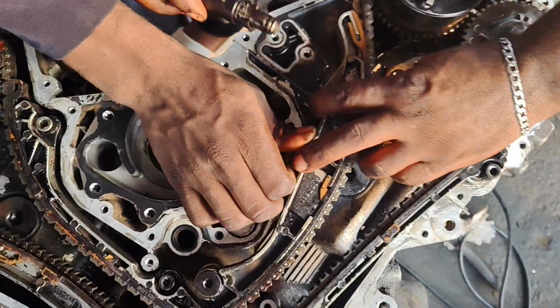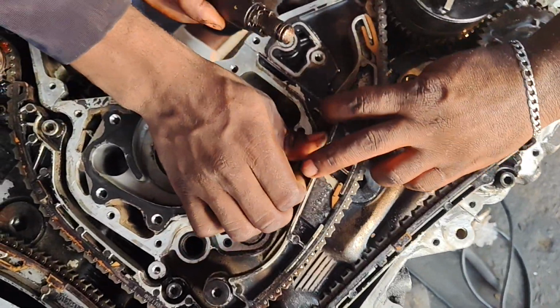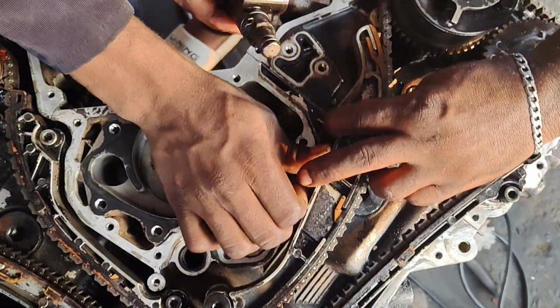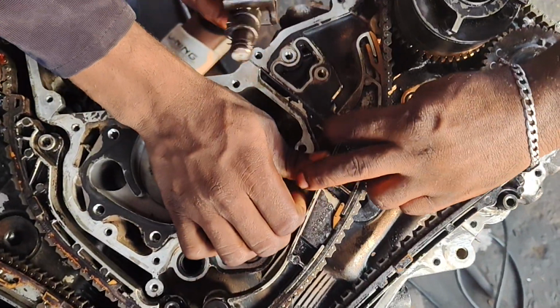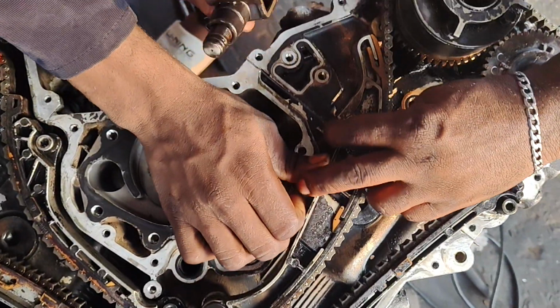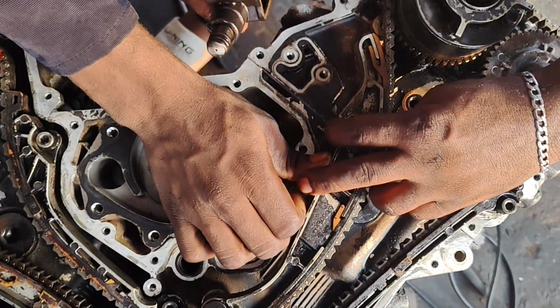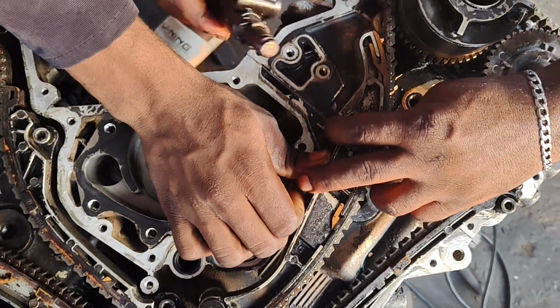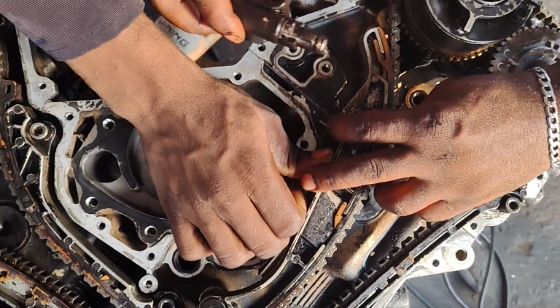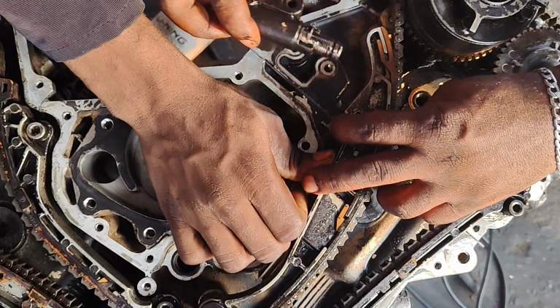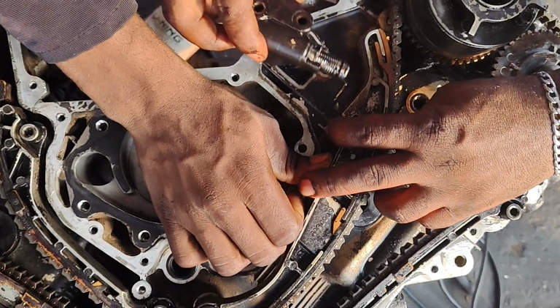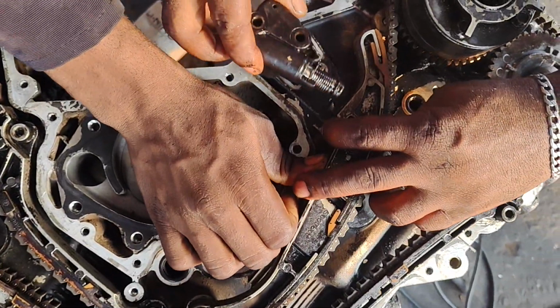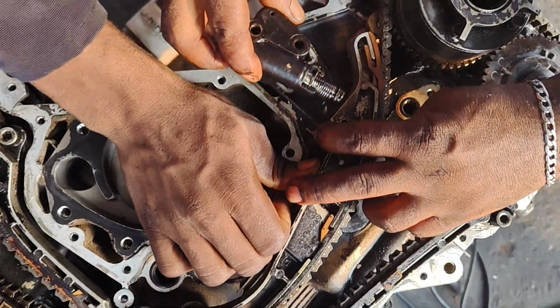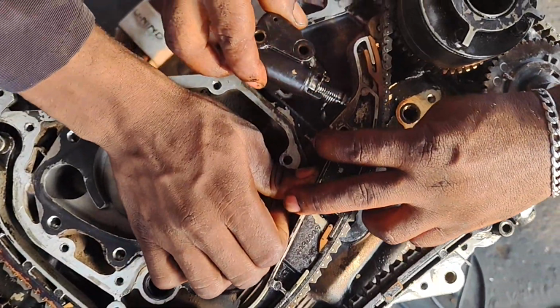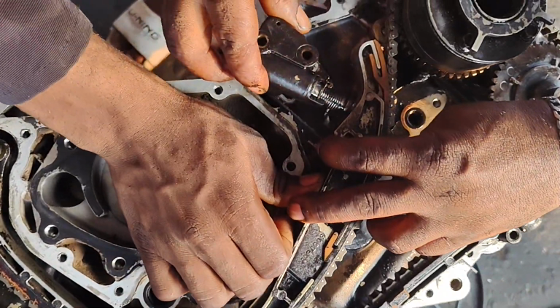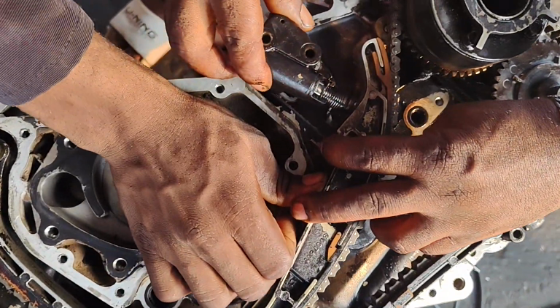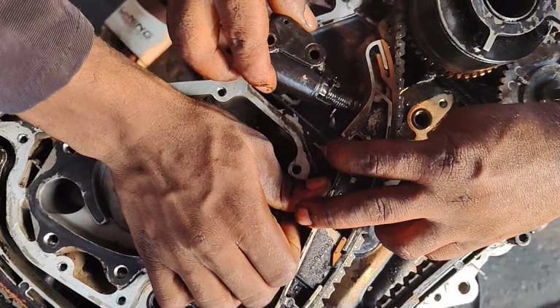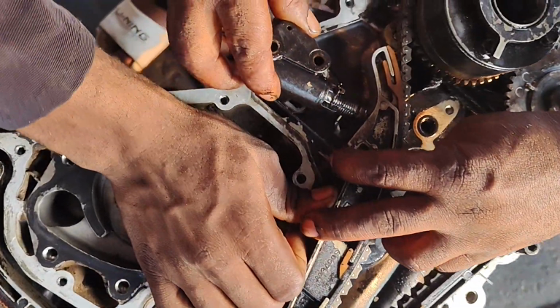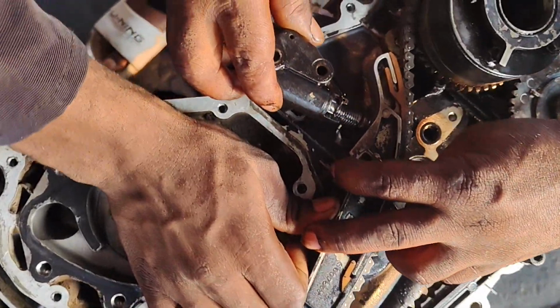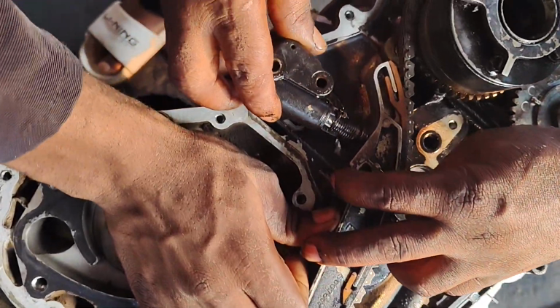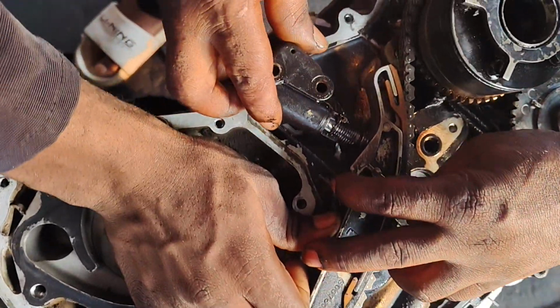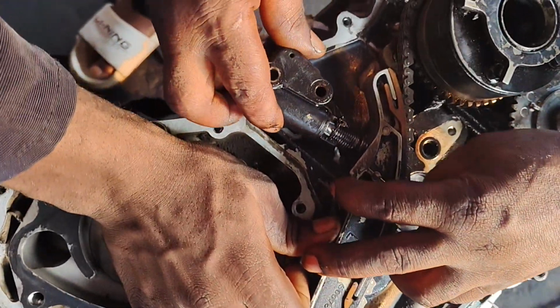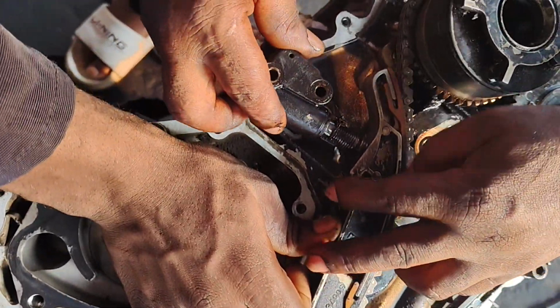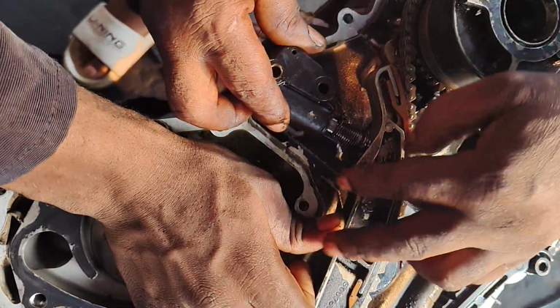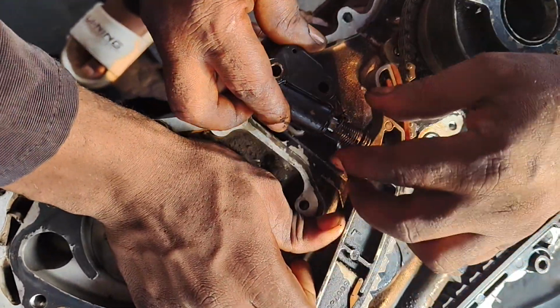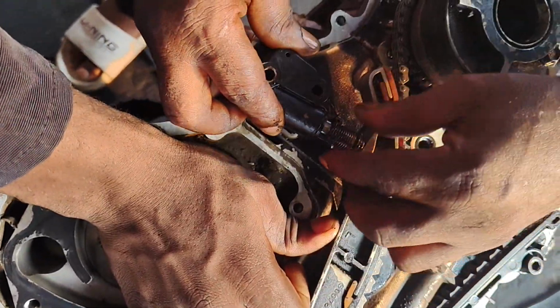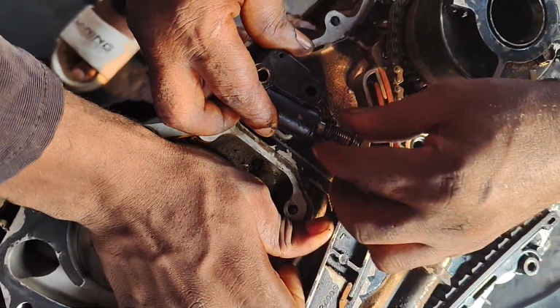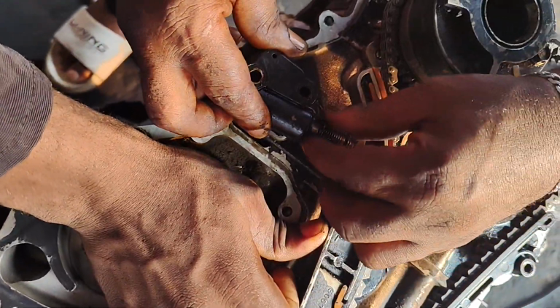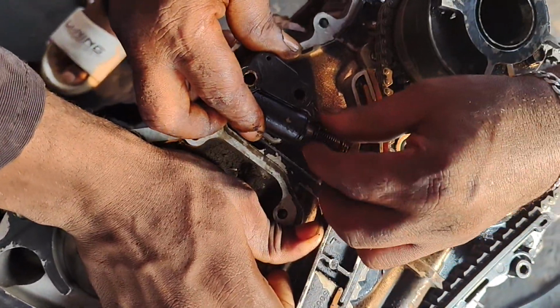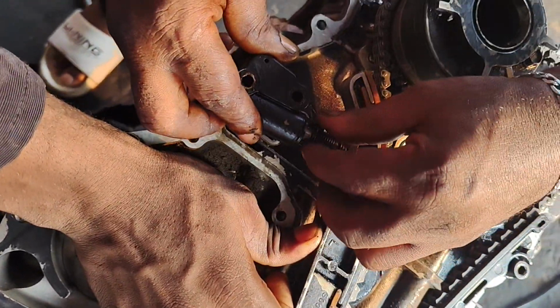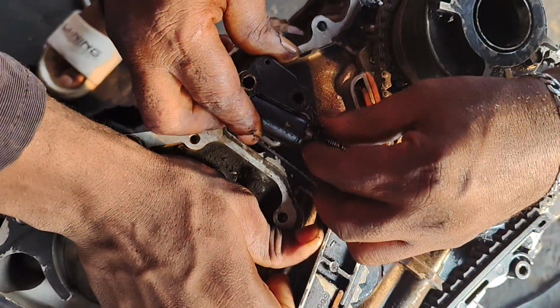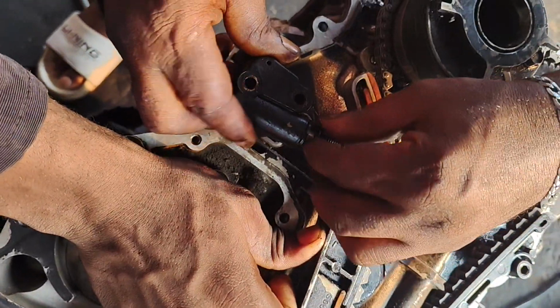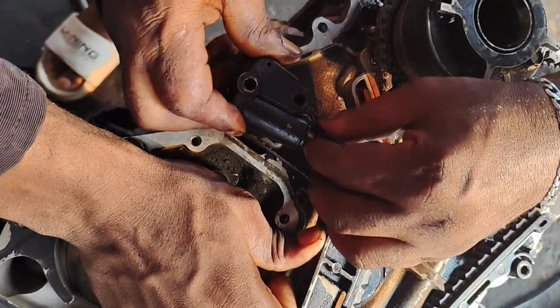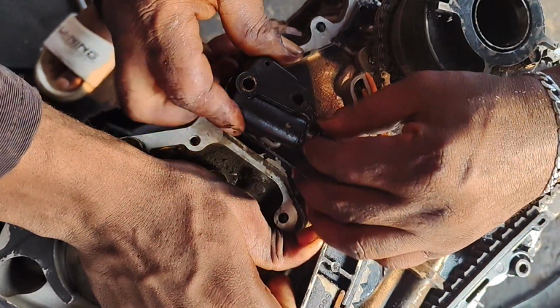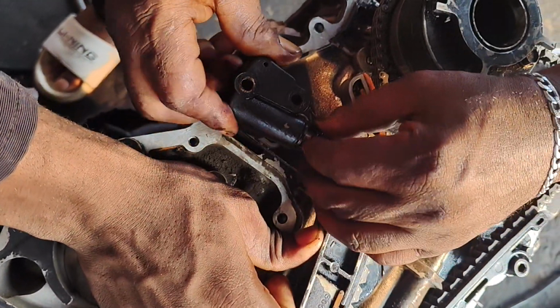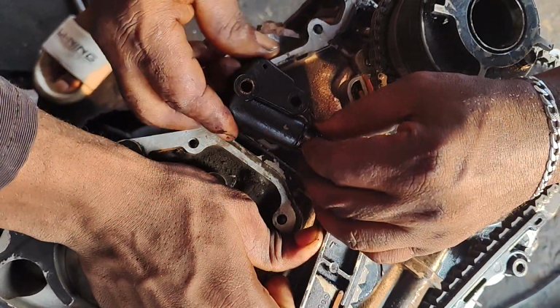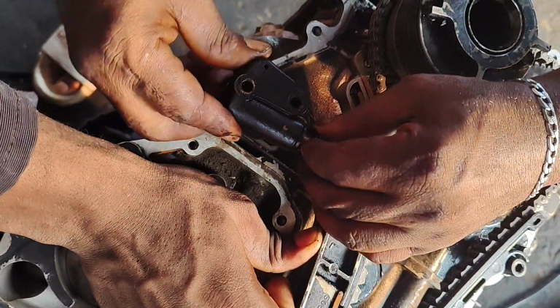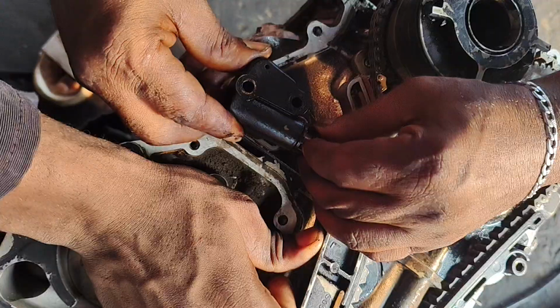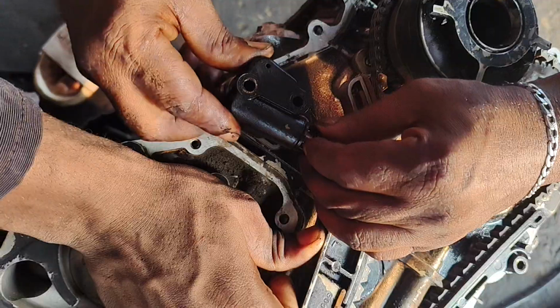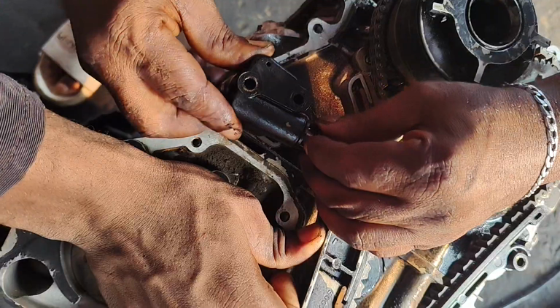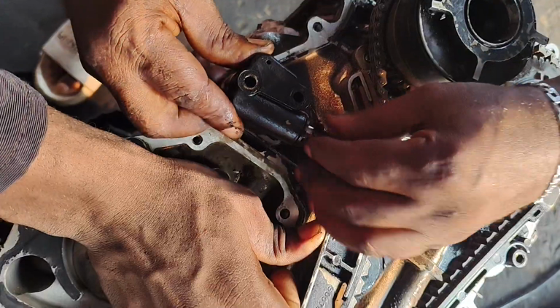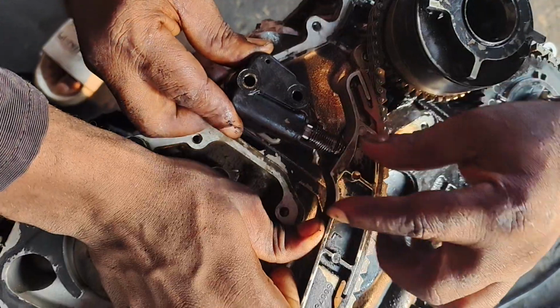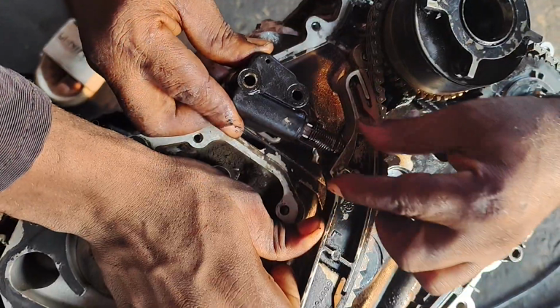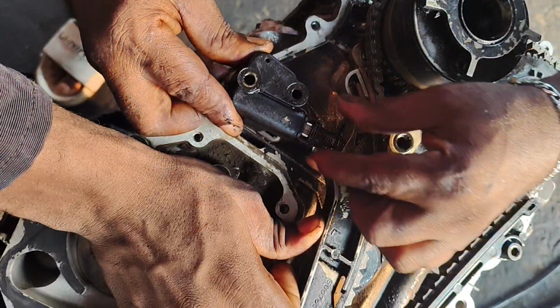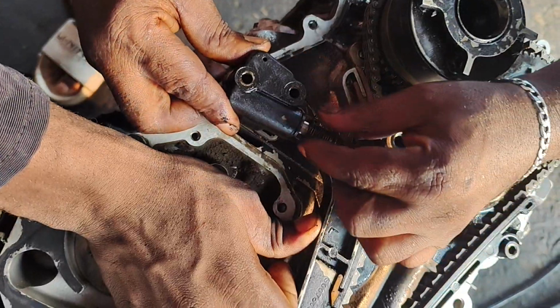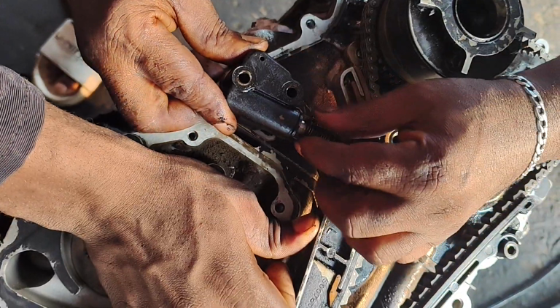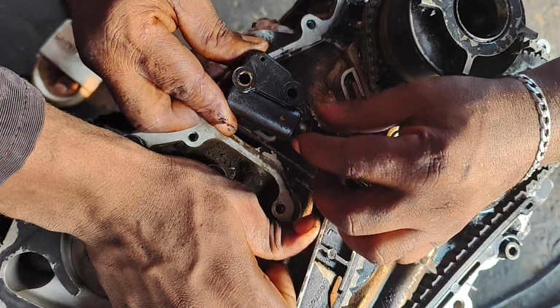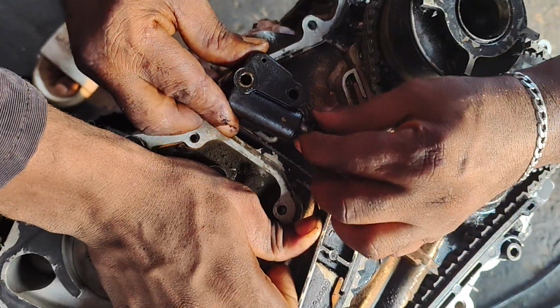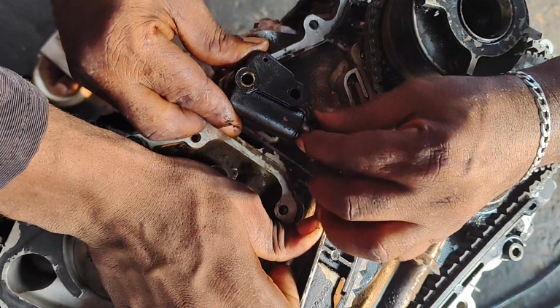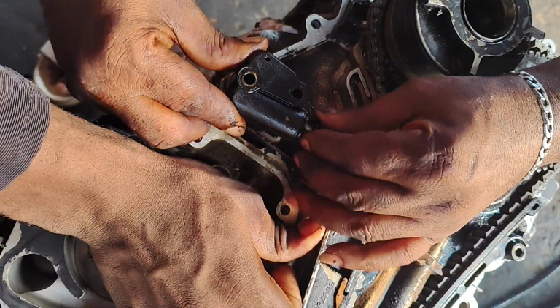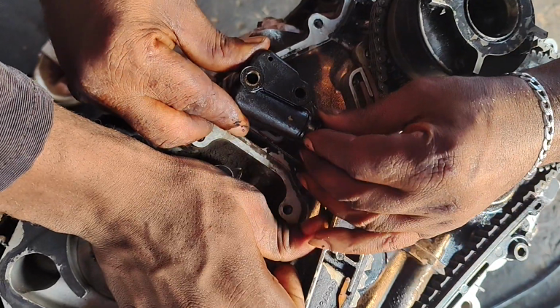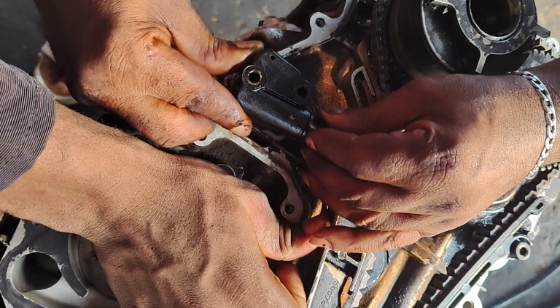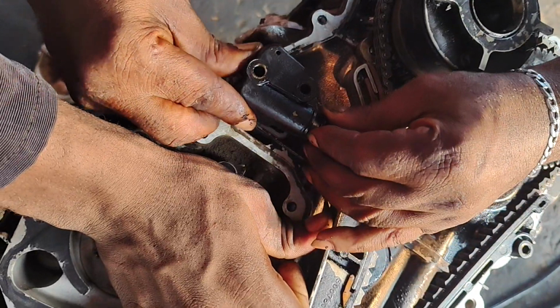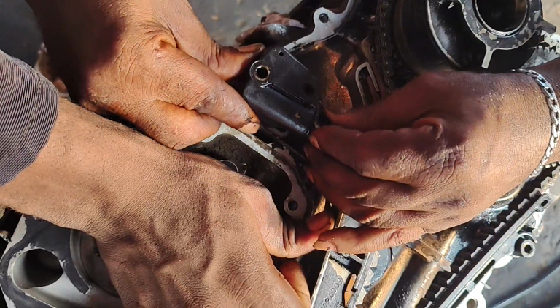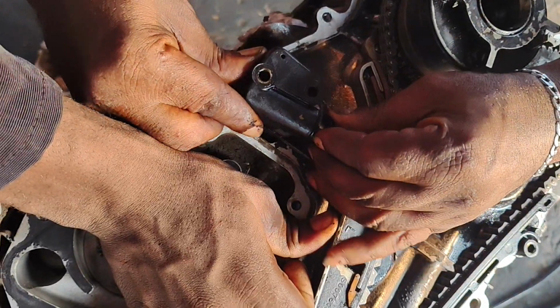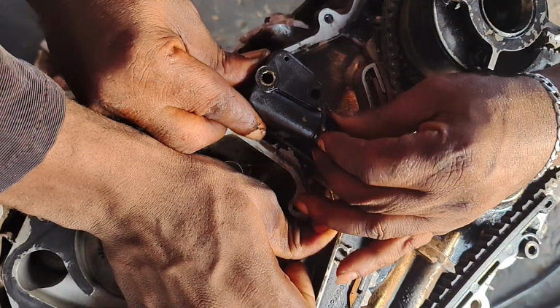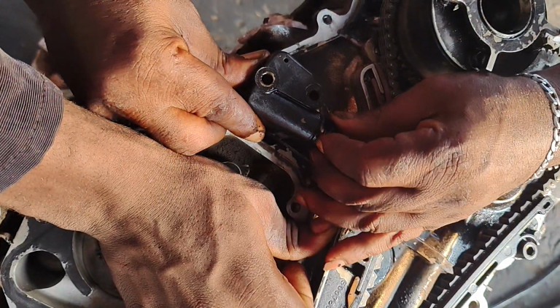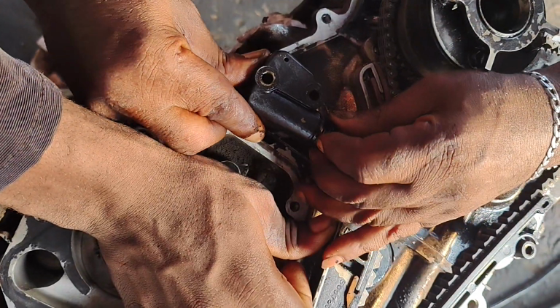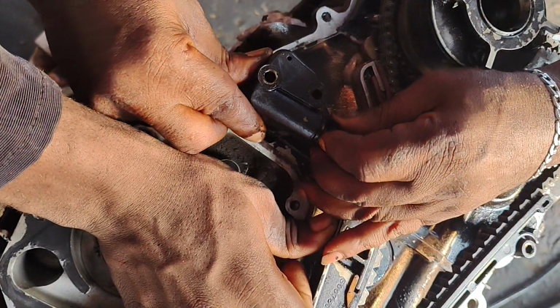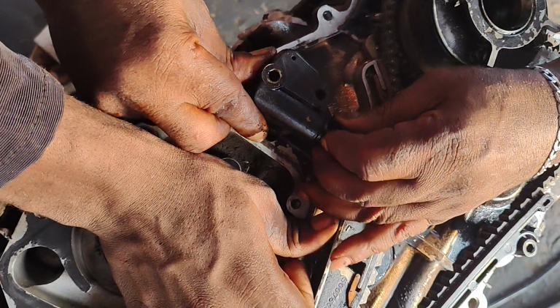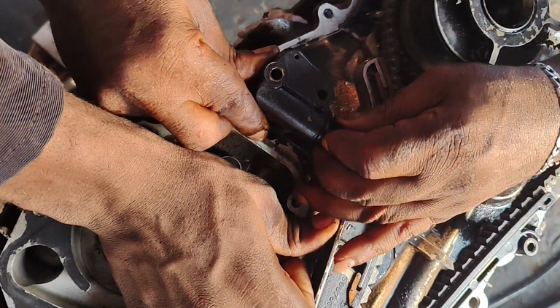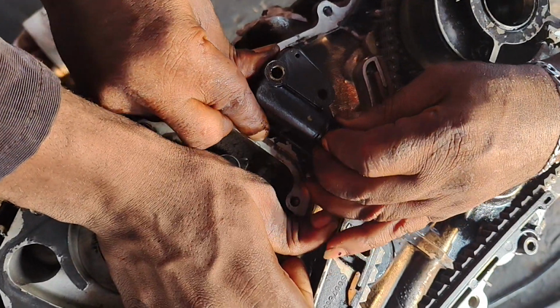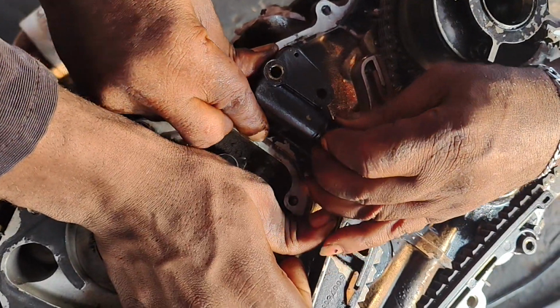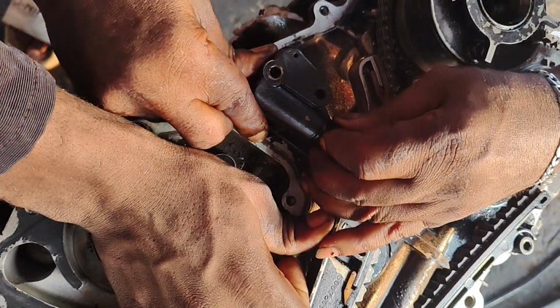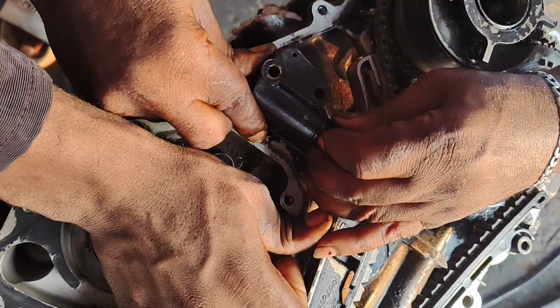You have to press here, then push it in.